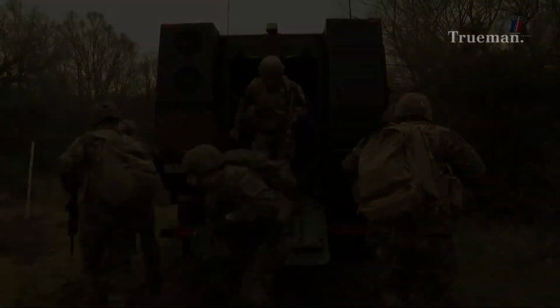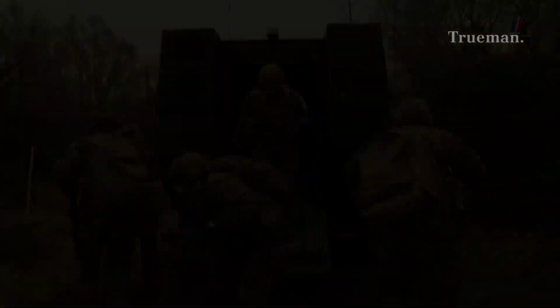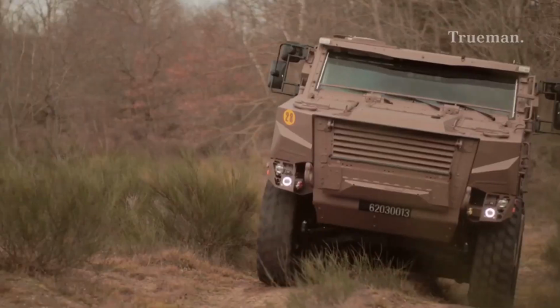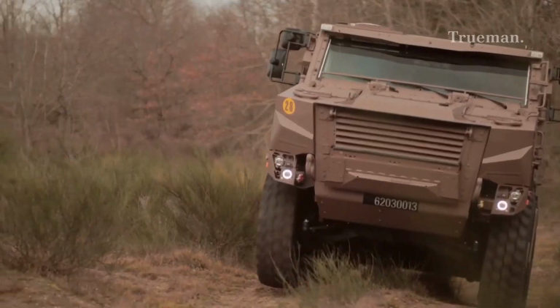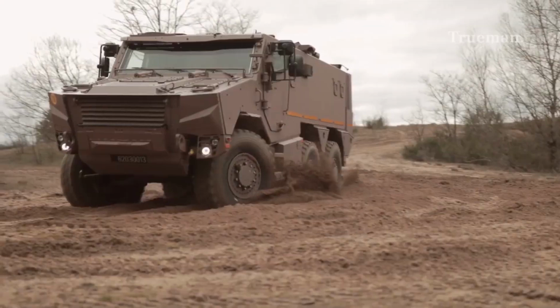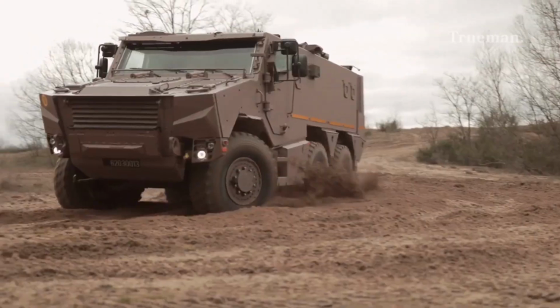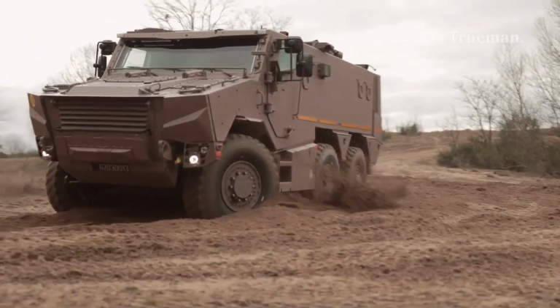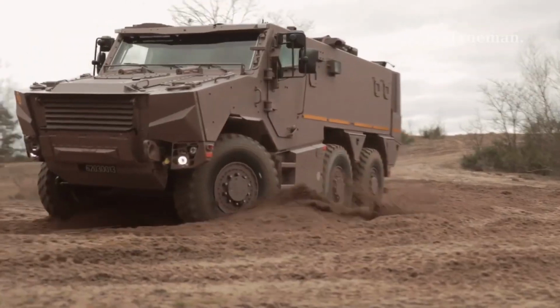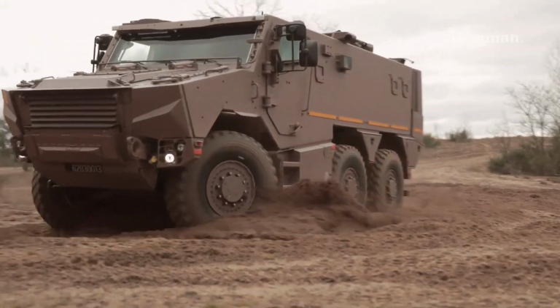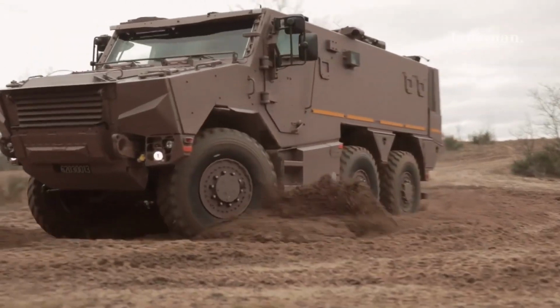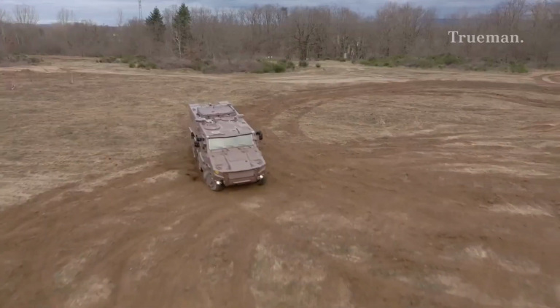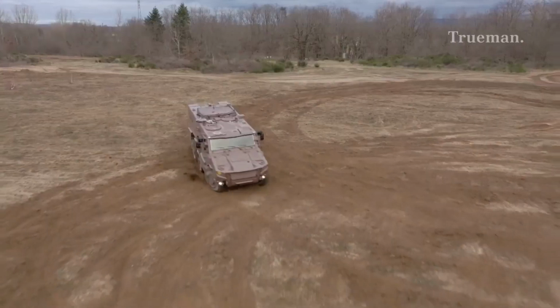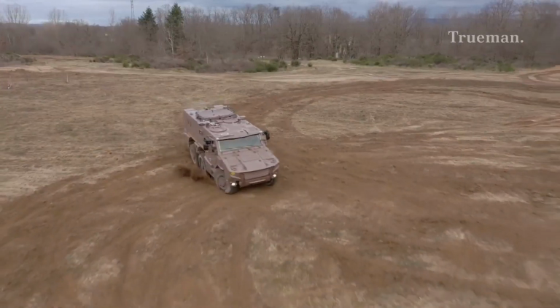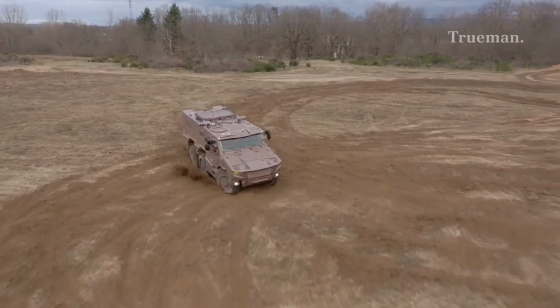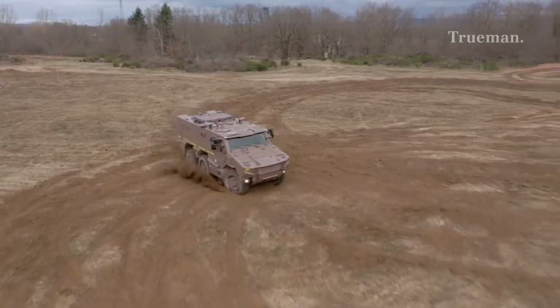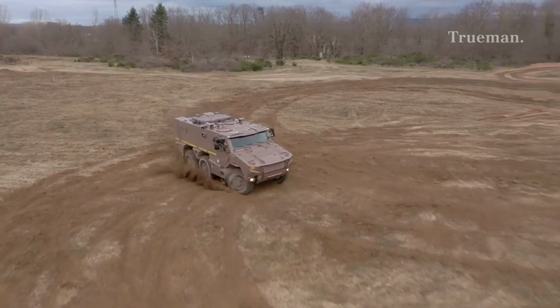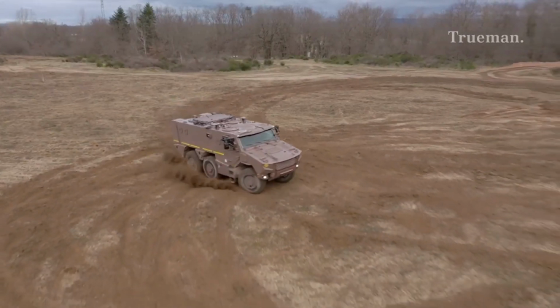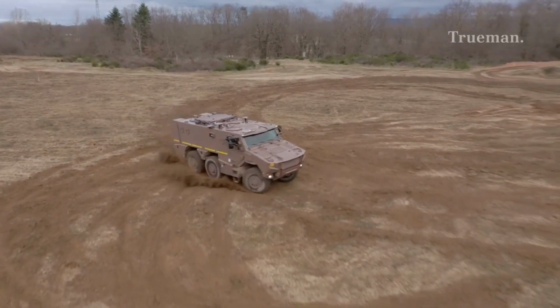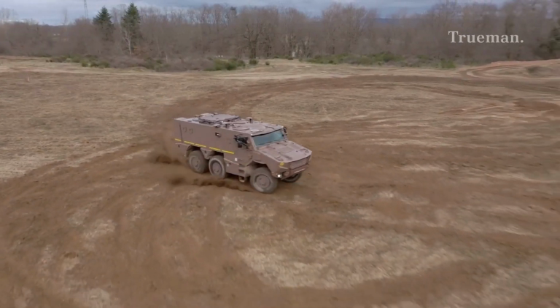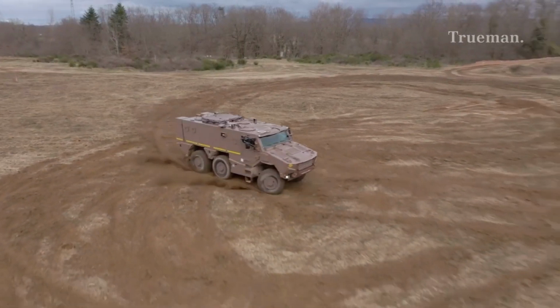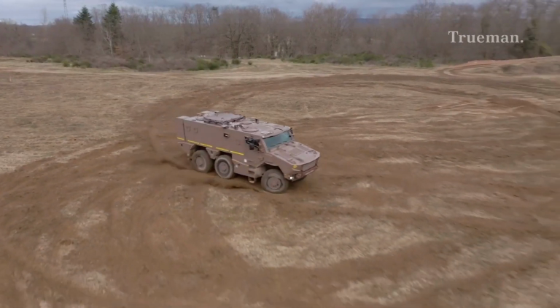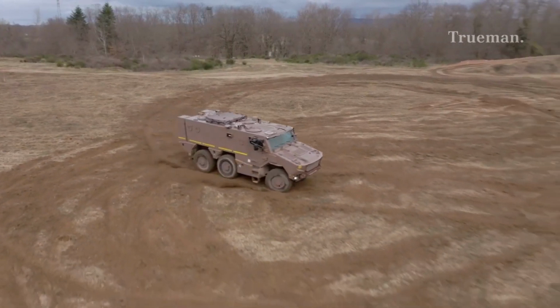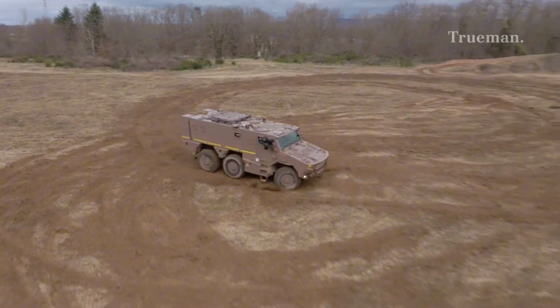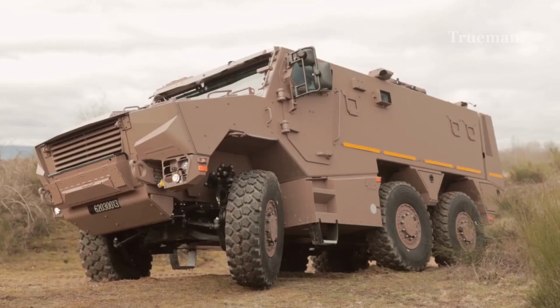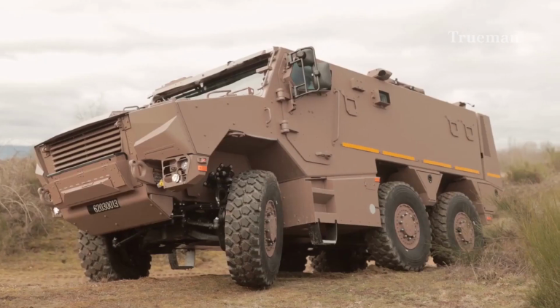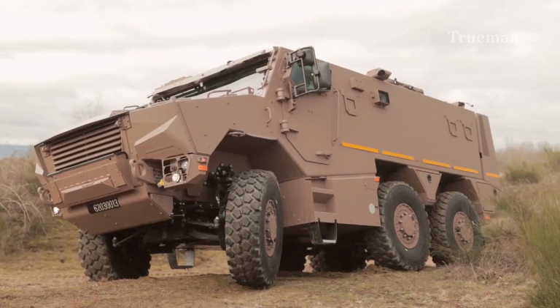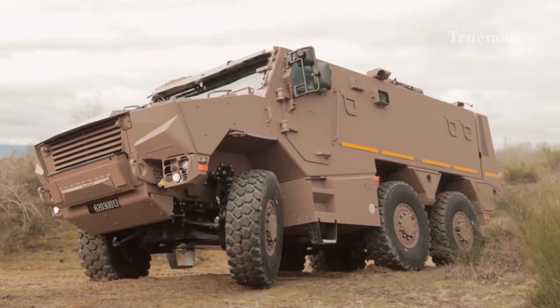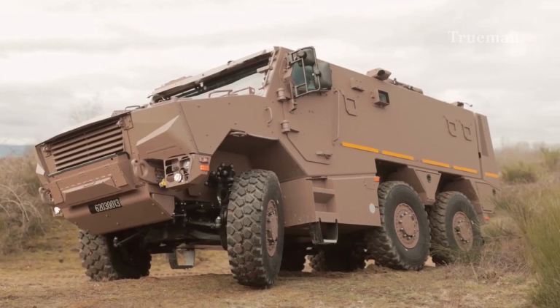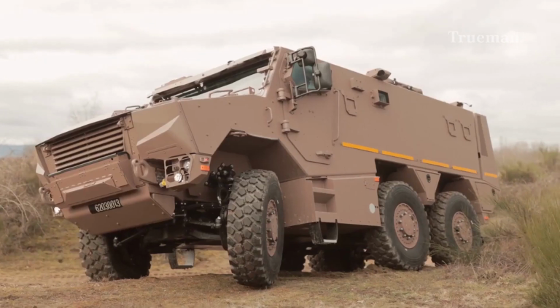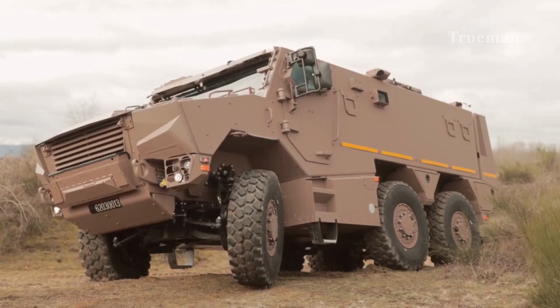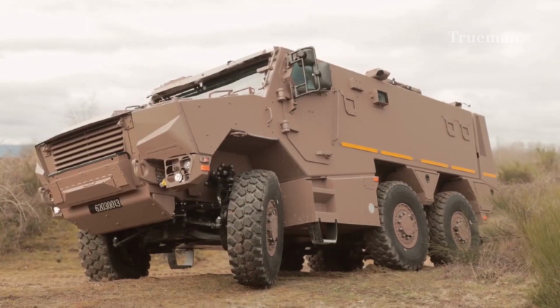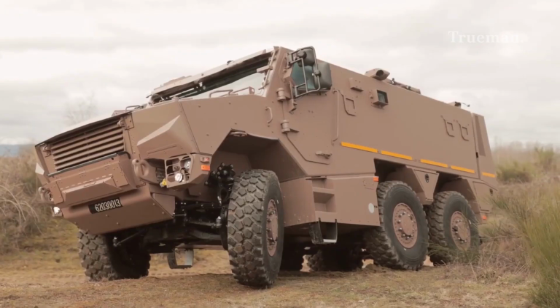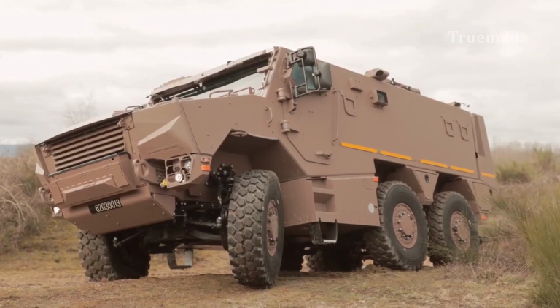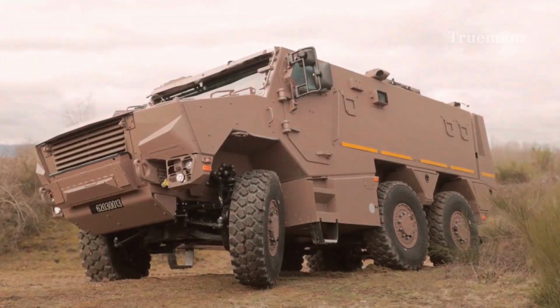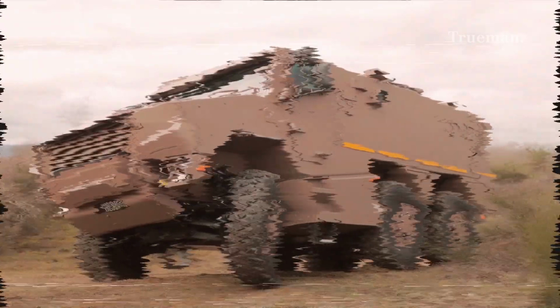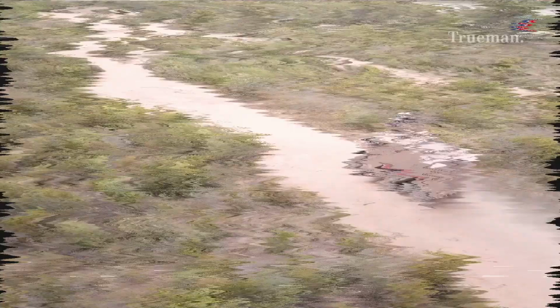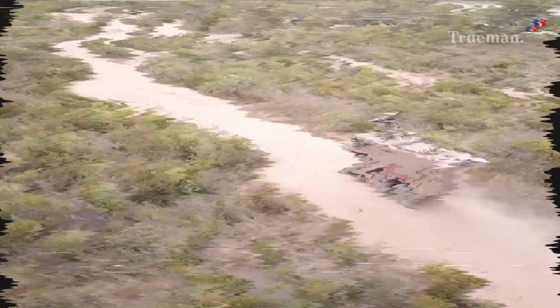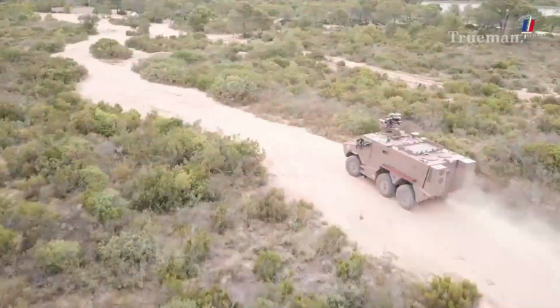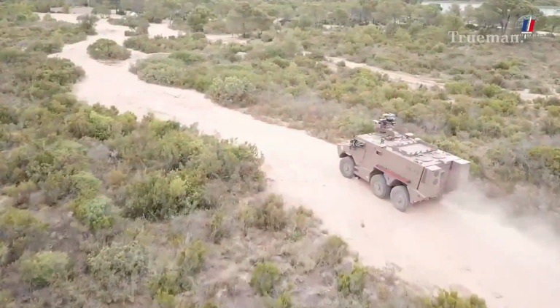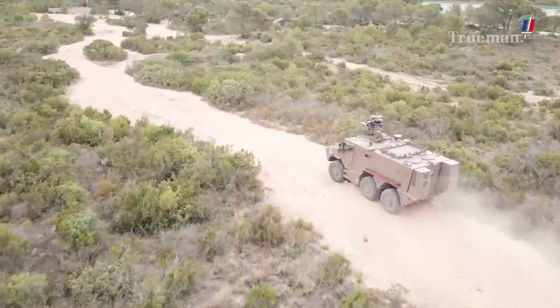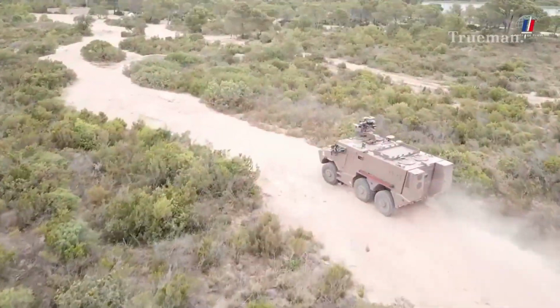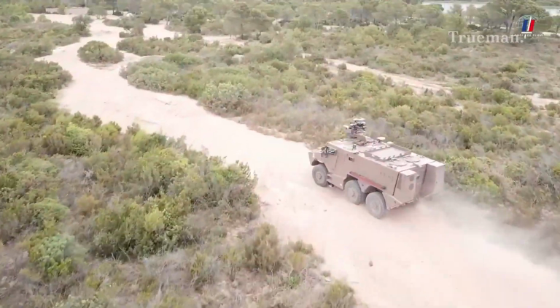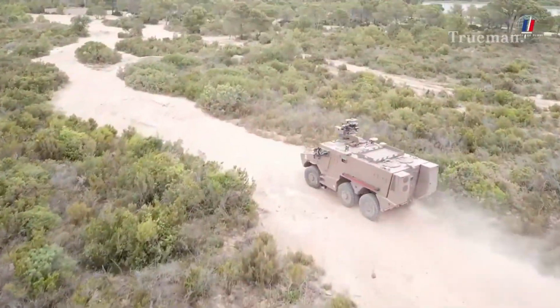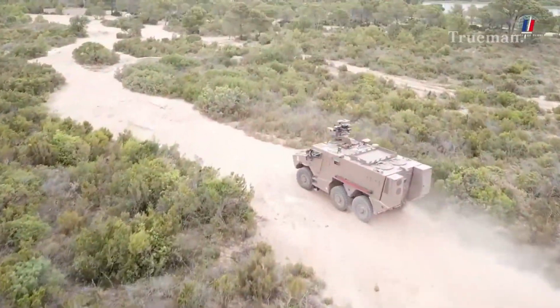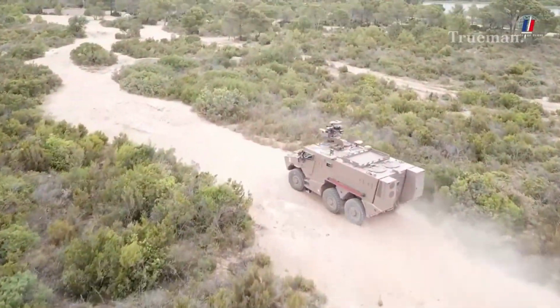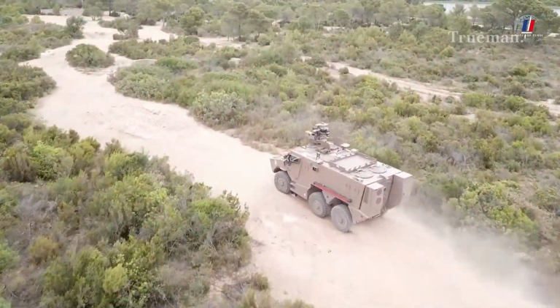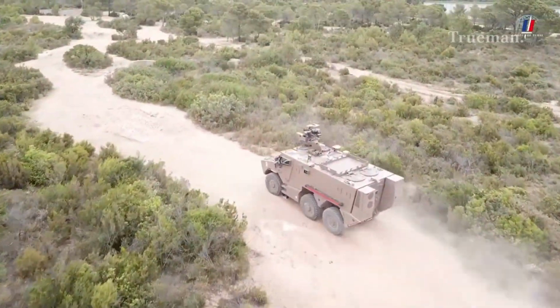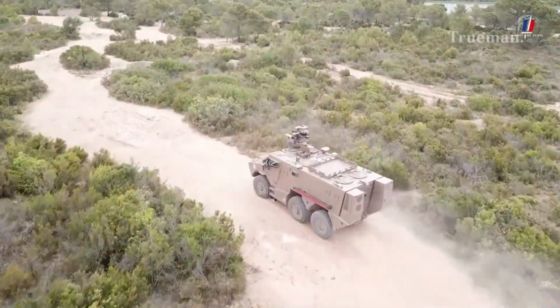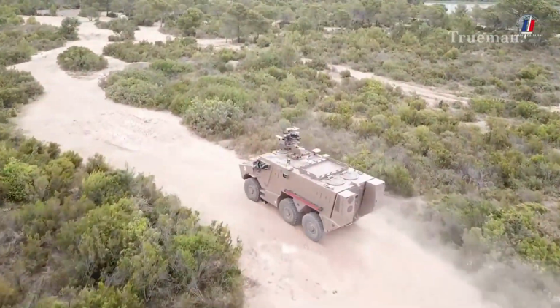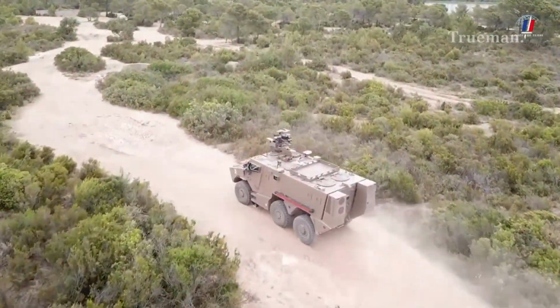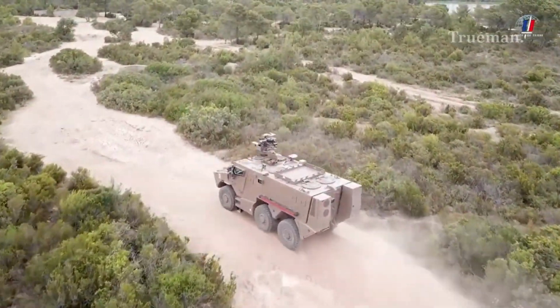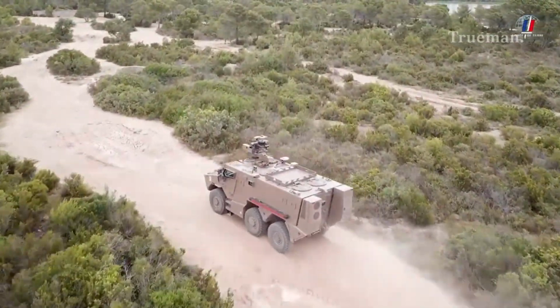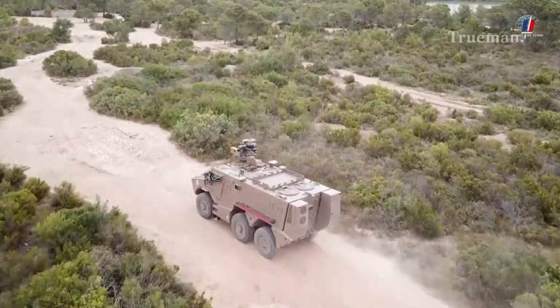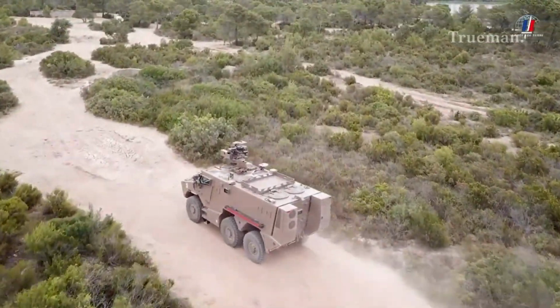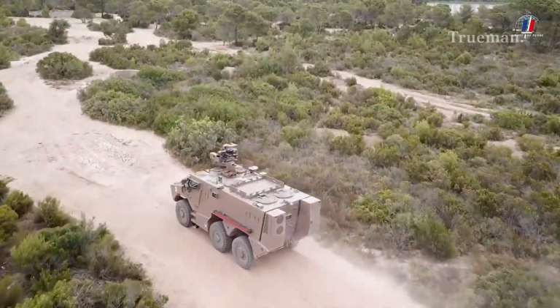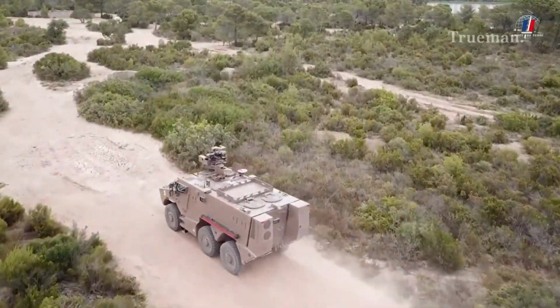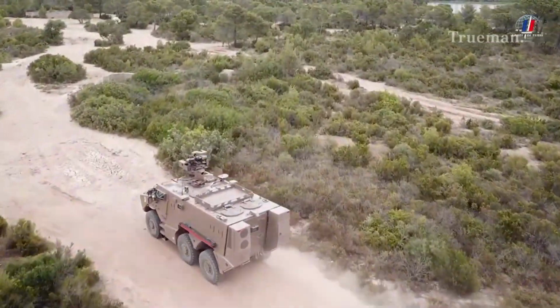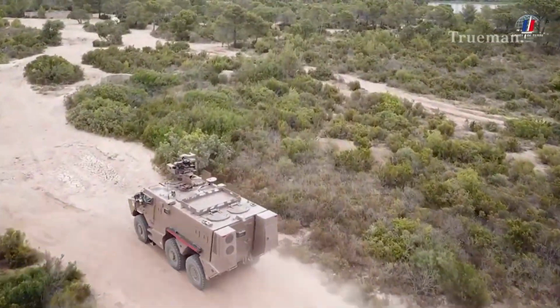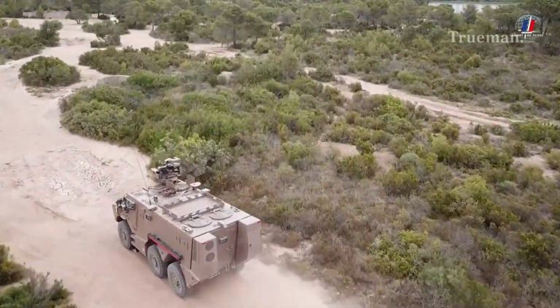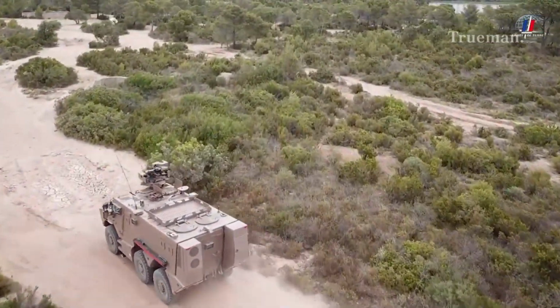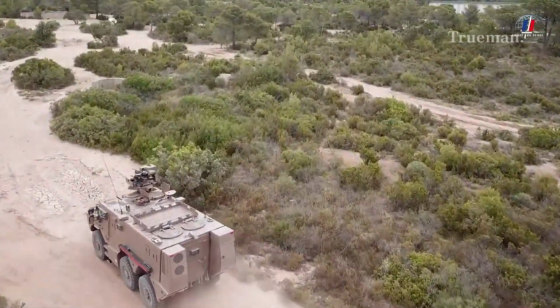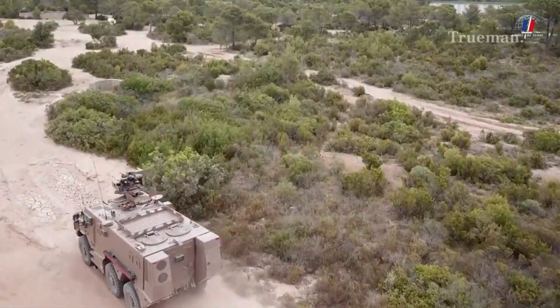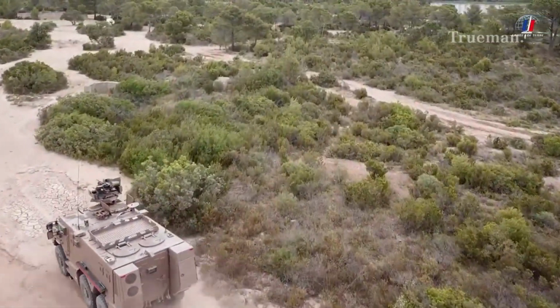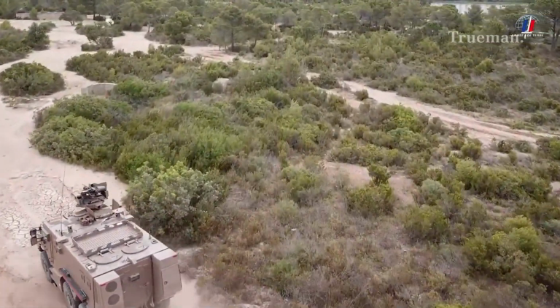Let's dive into its history, design, operational roles, and its future within the French Armed Forces.